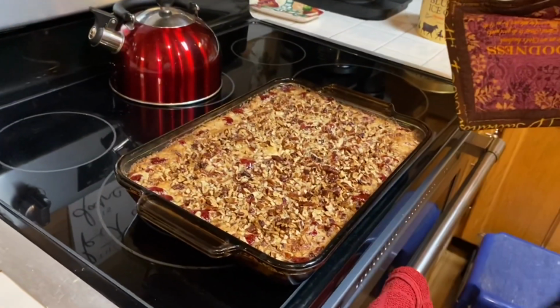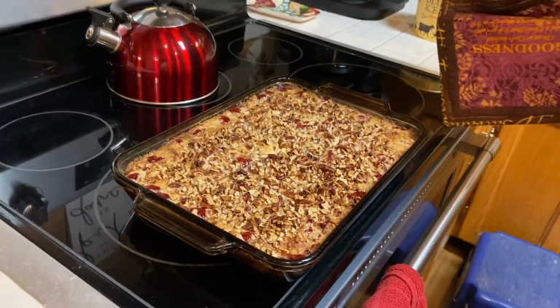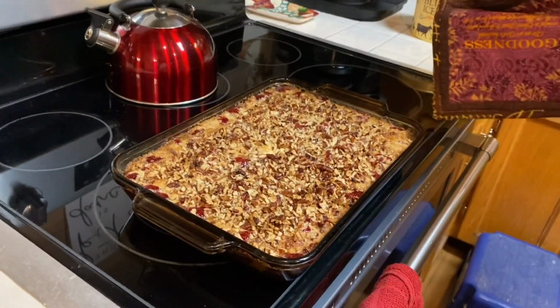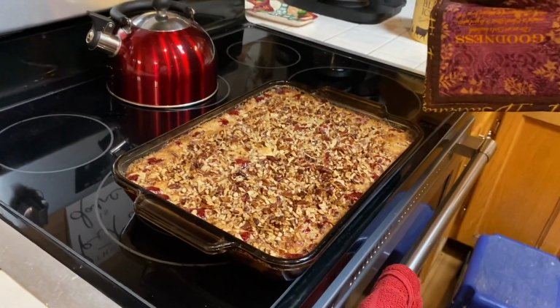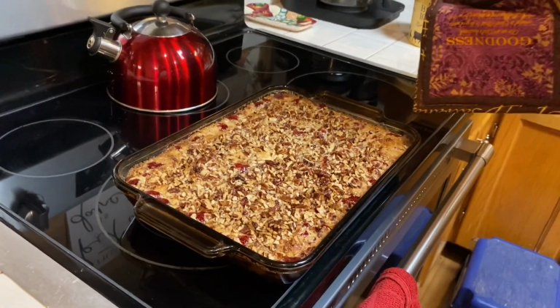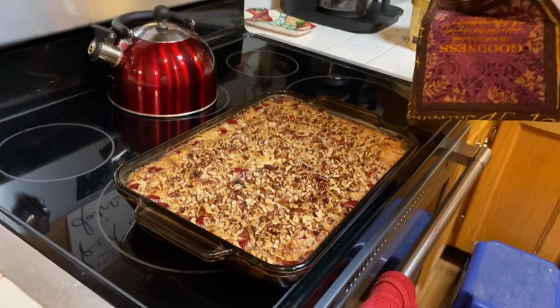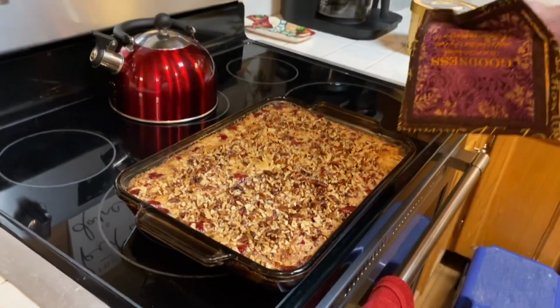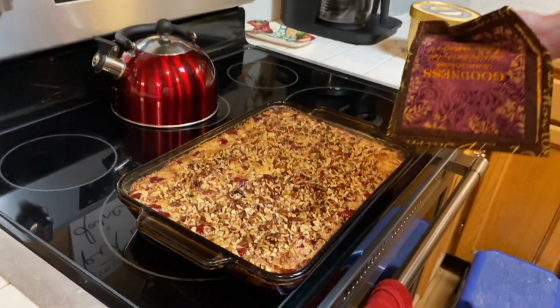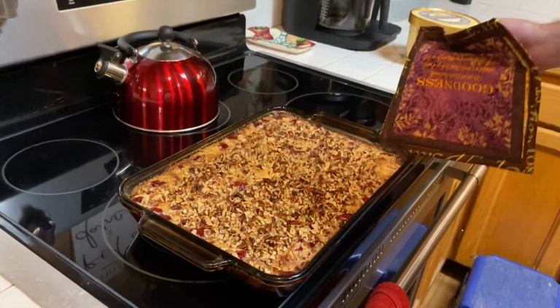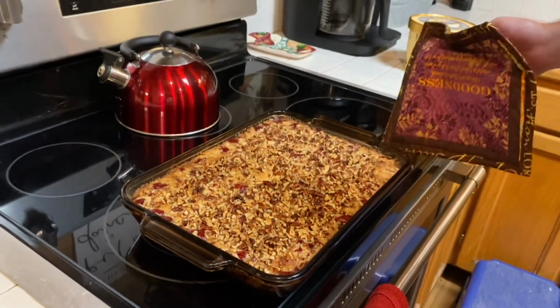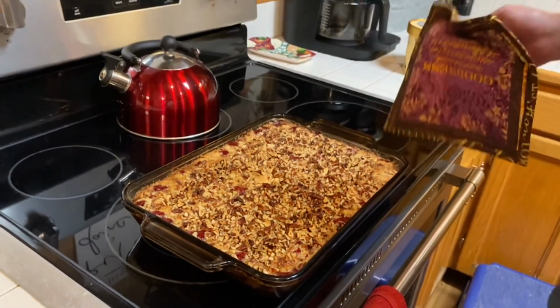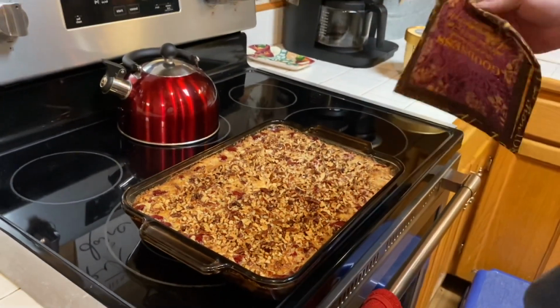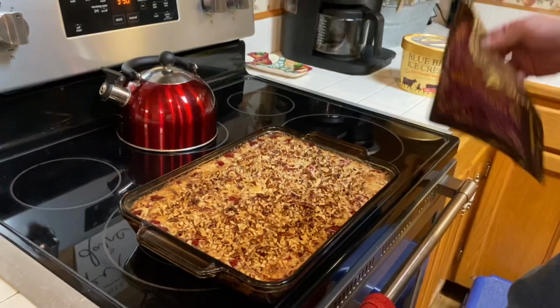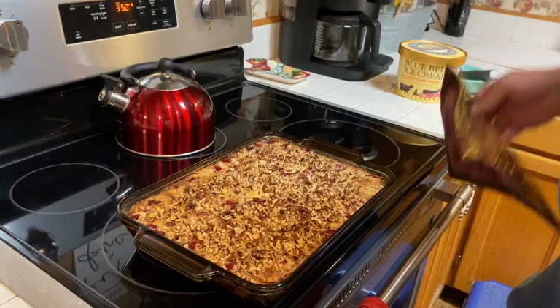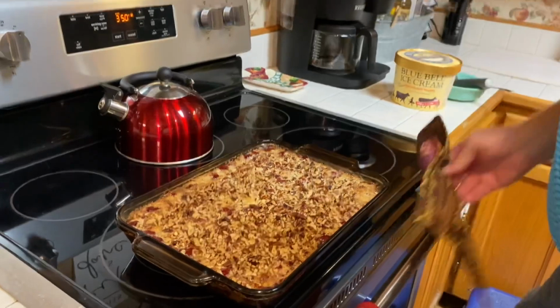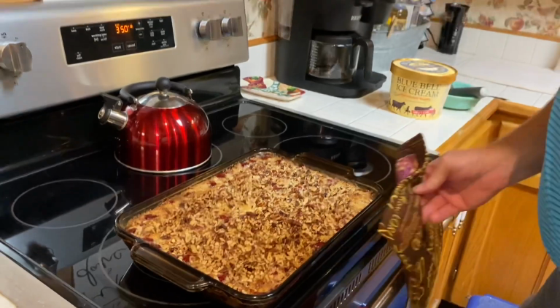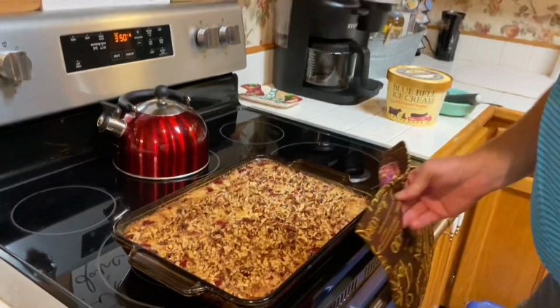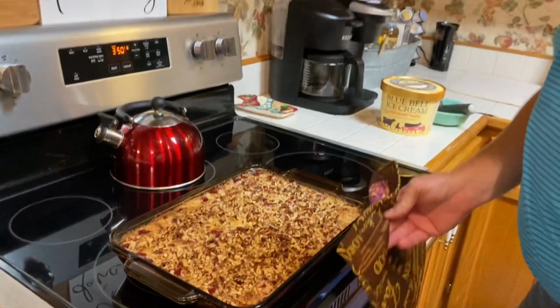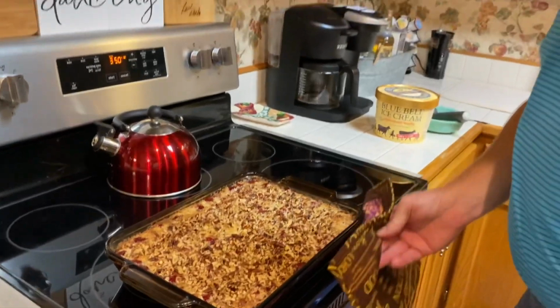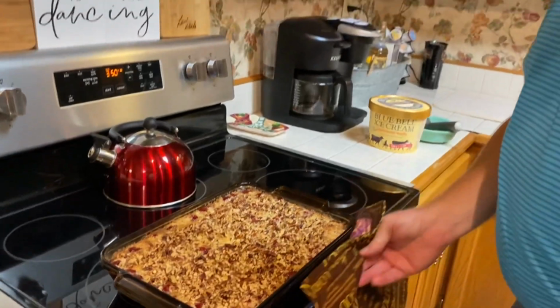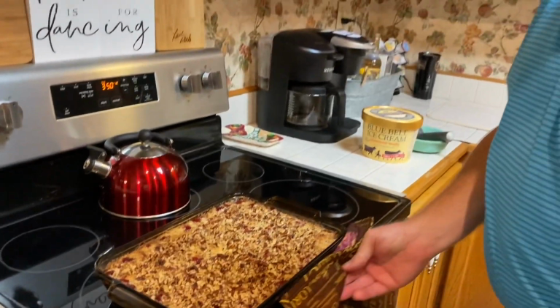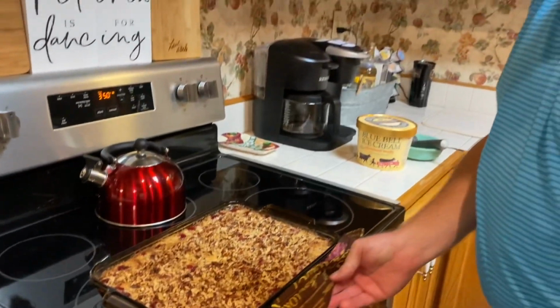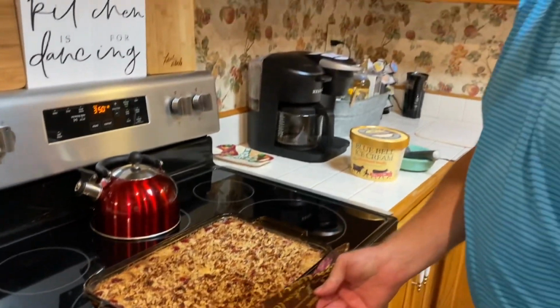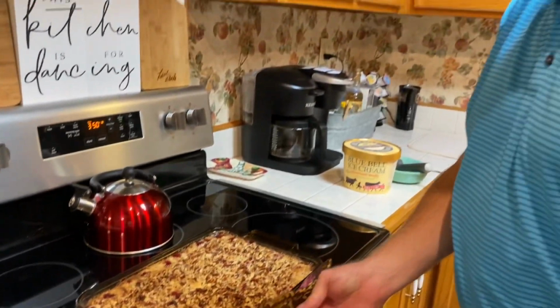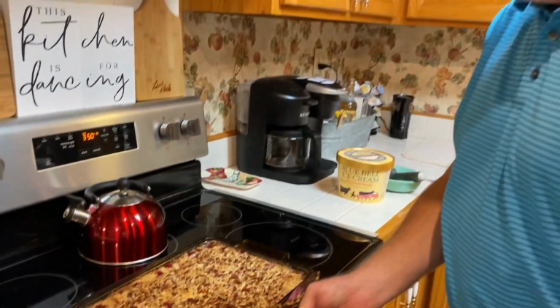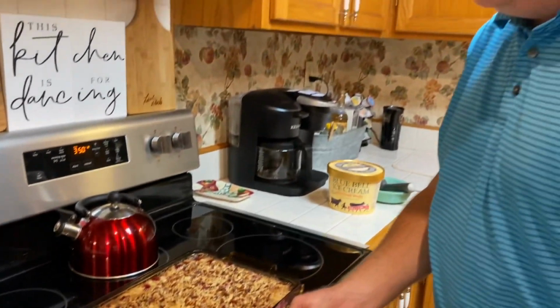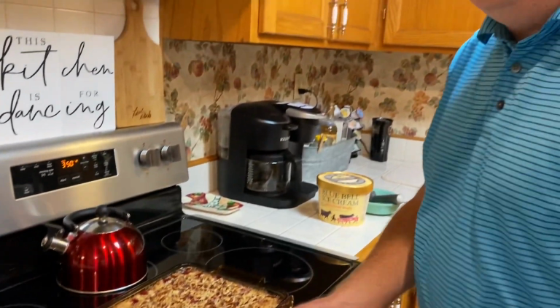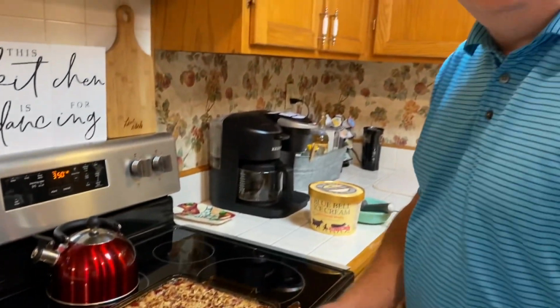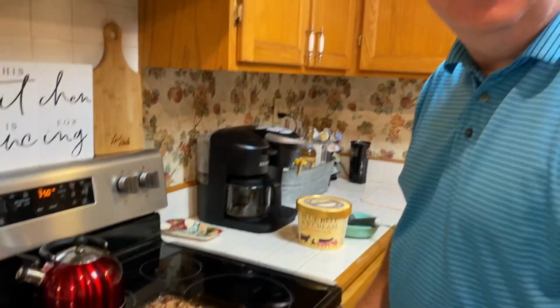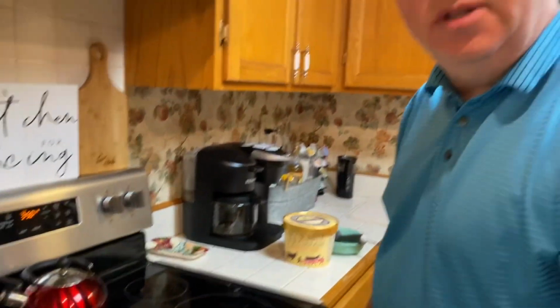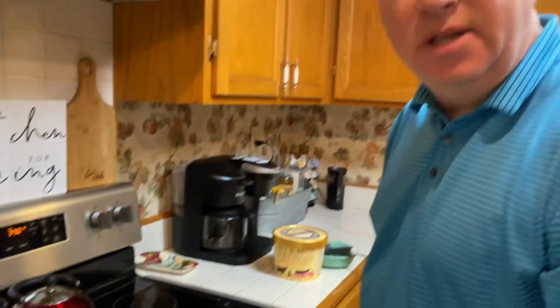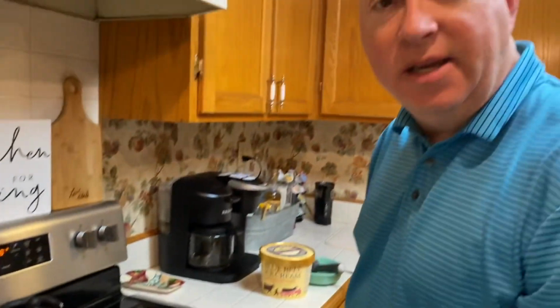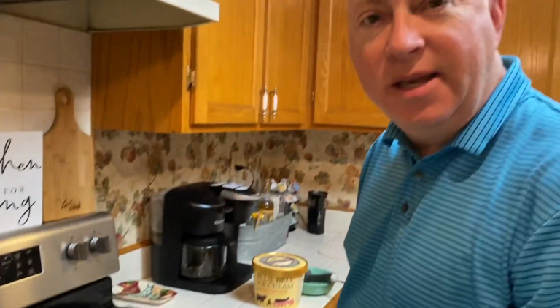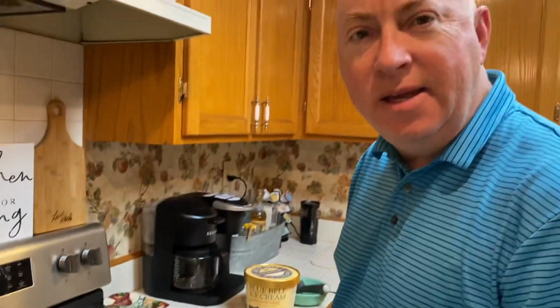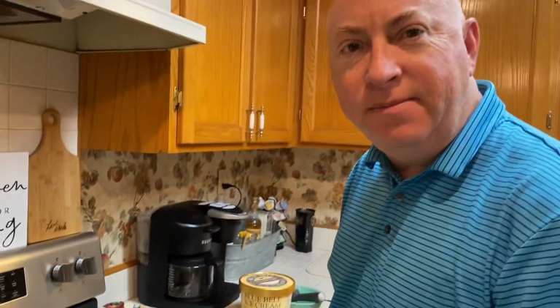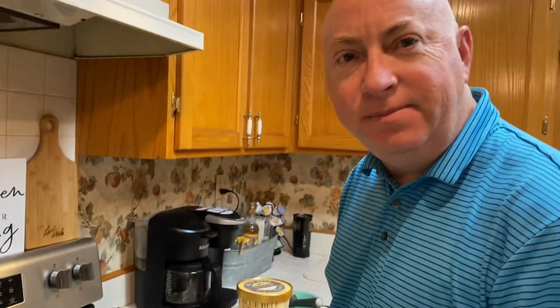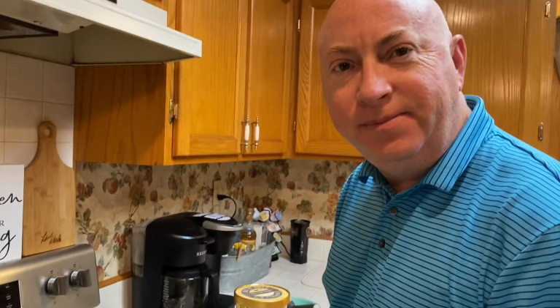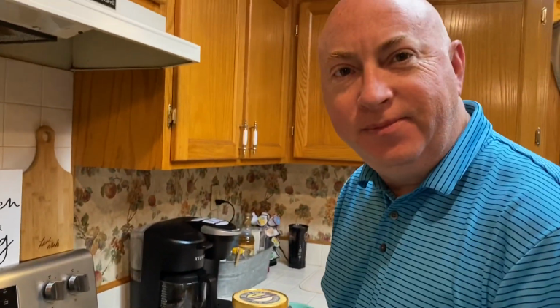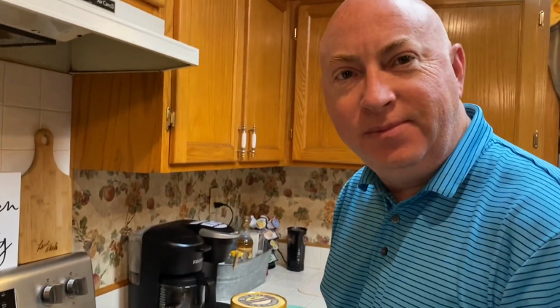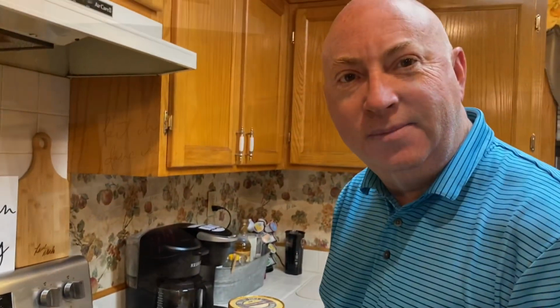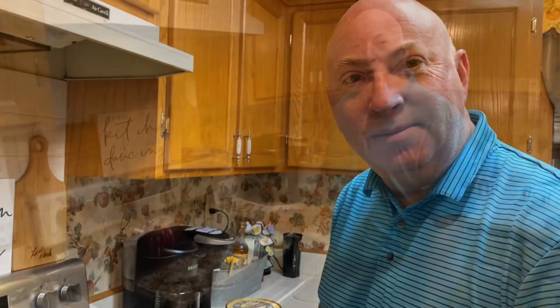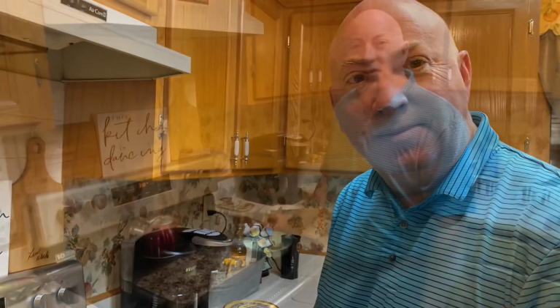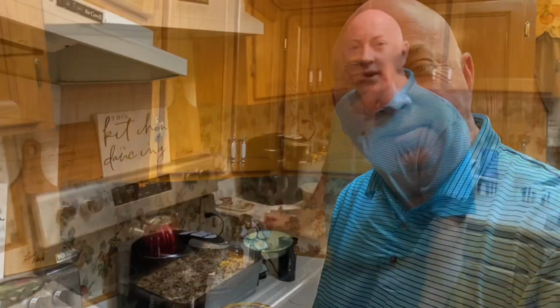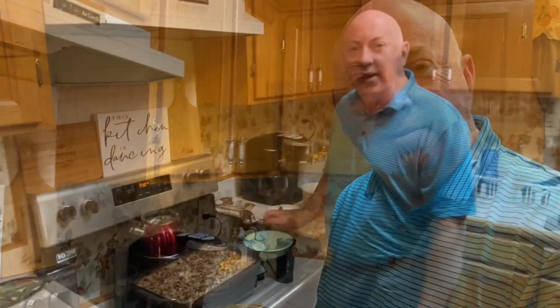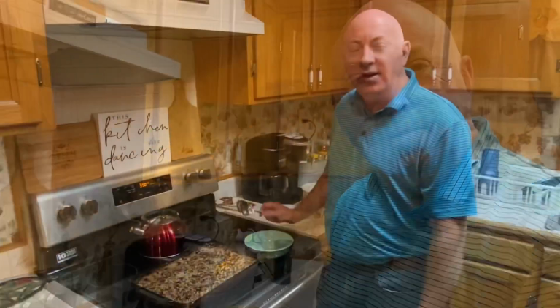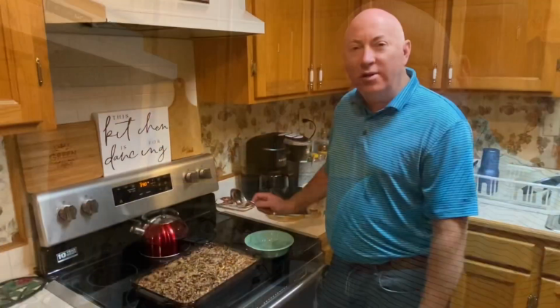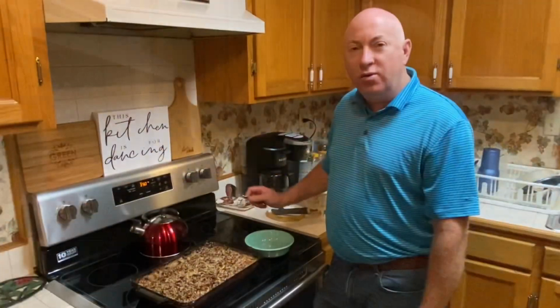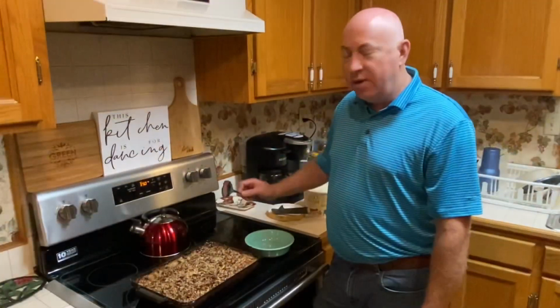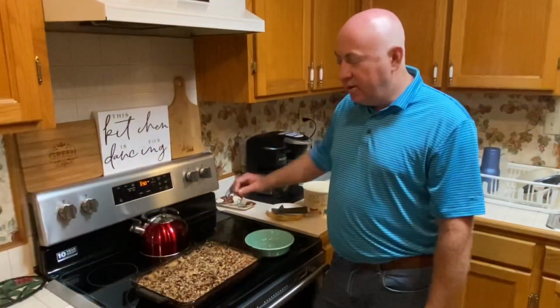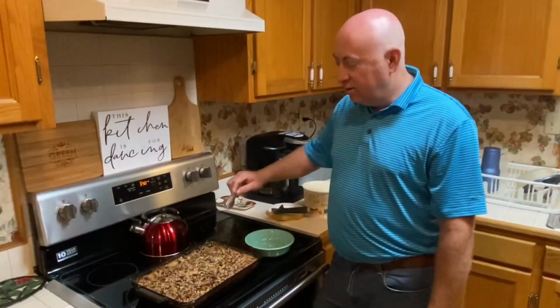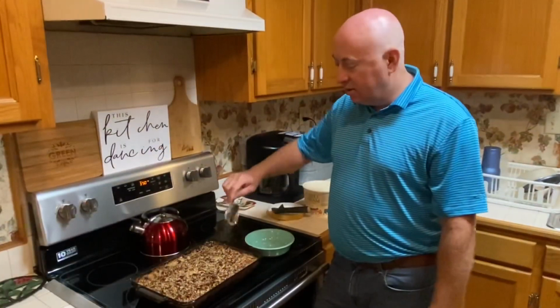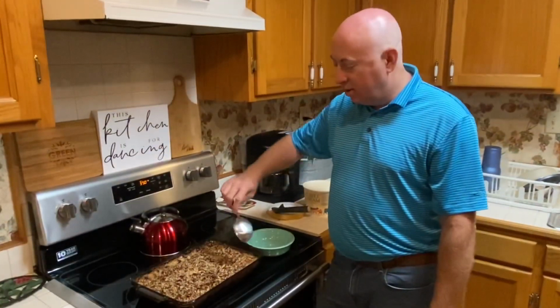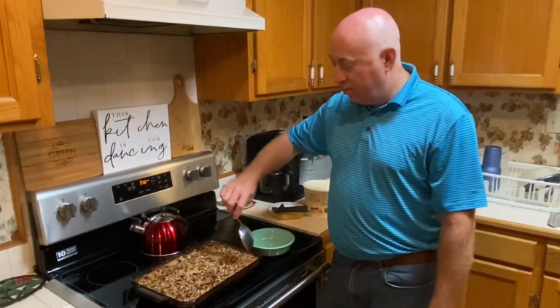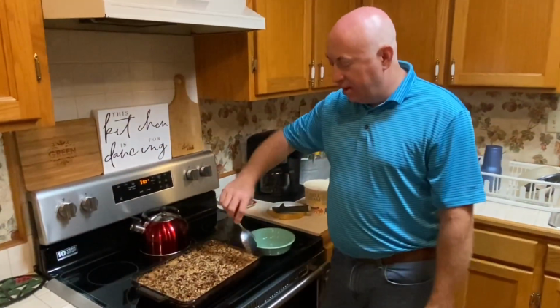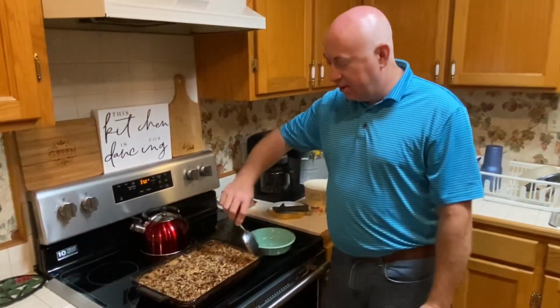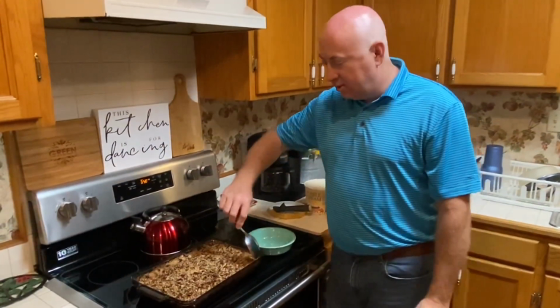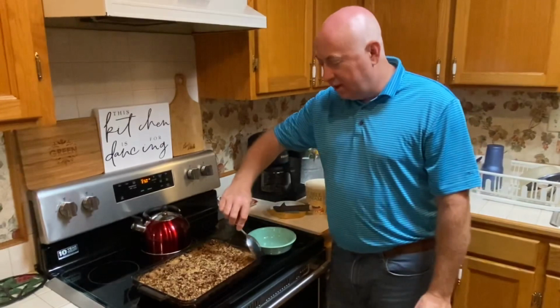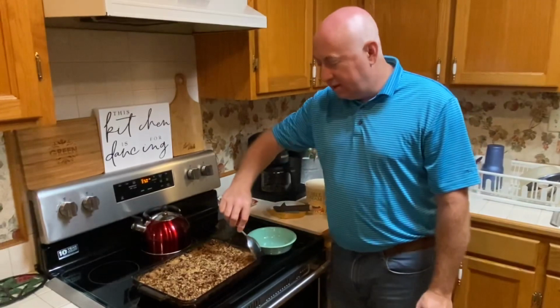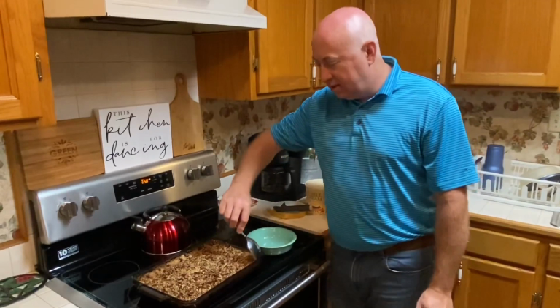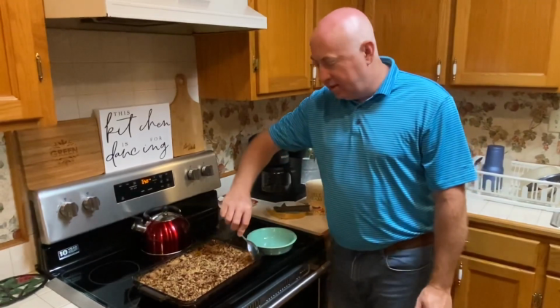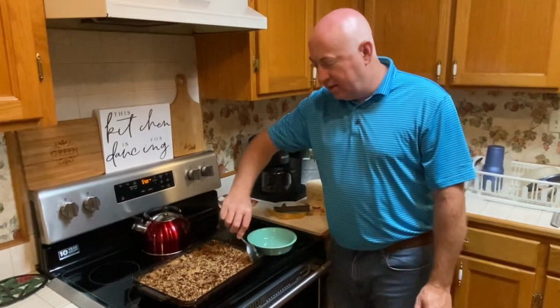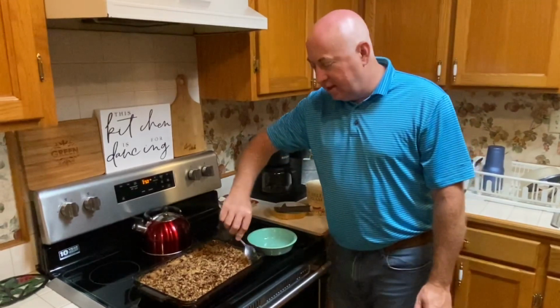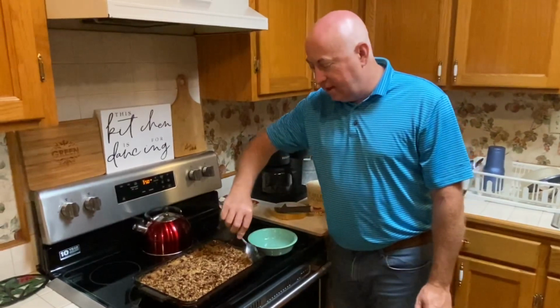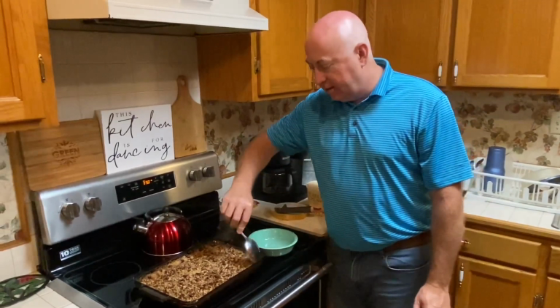We're going to allow it to cool for just a little bit, and then we will dig in. We've allowed it to cool down just a little bit, so let's dig in.